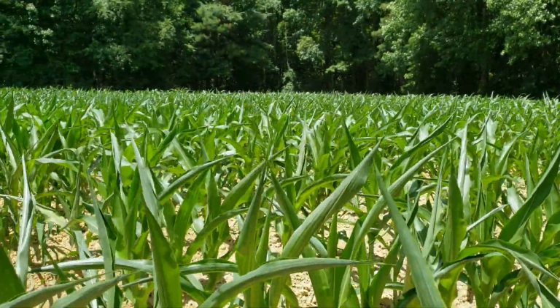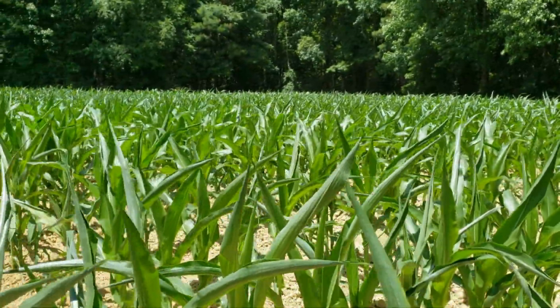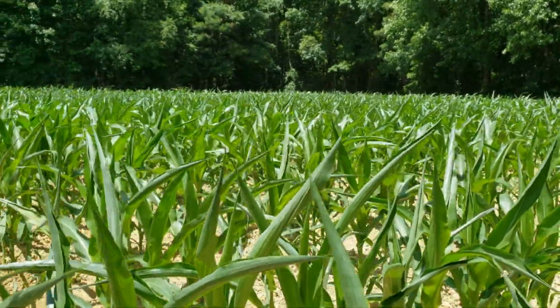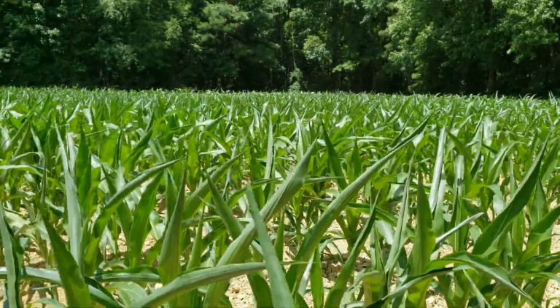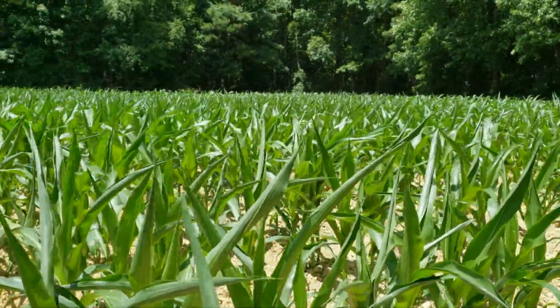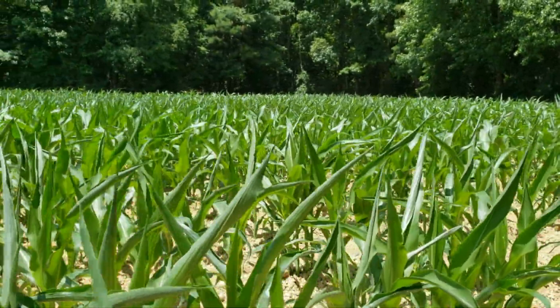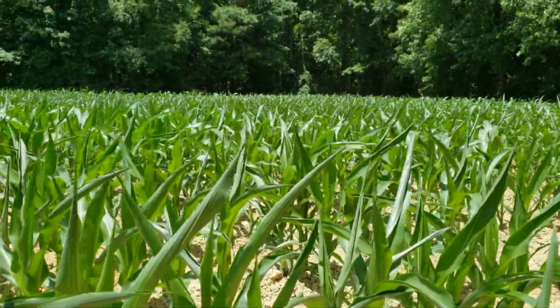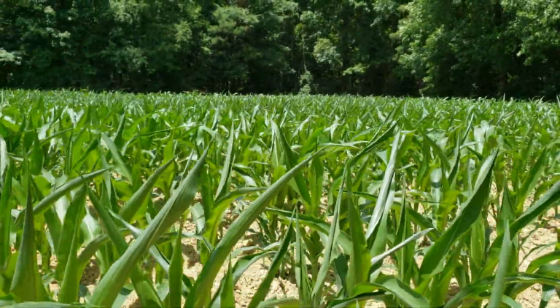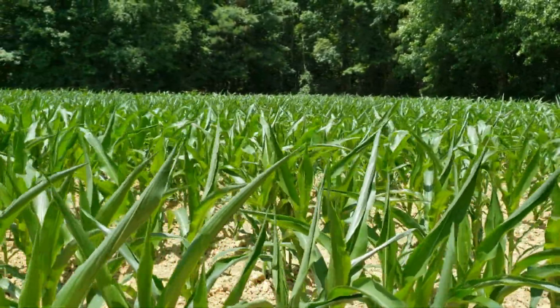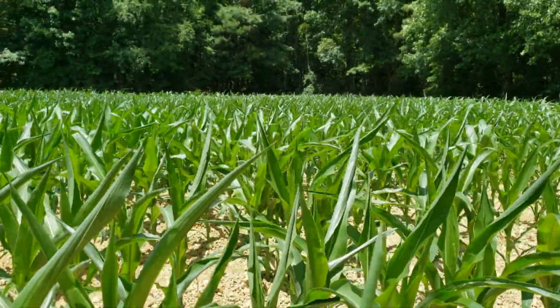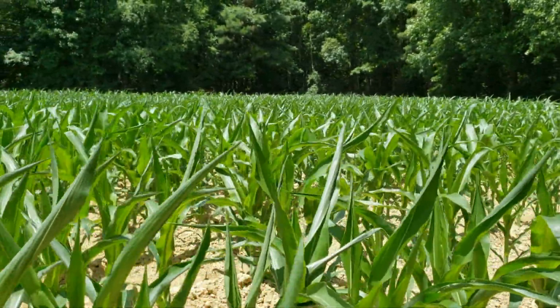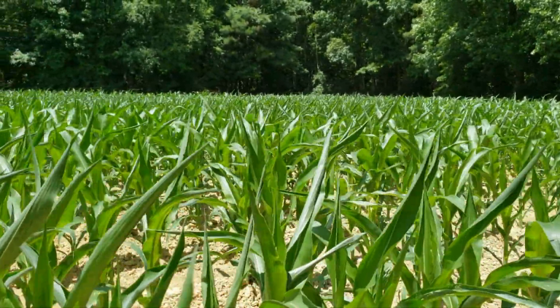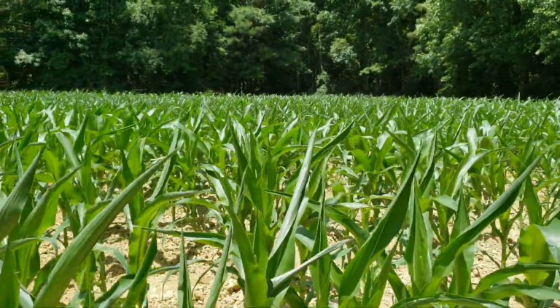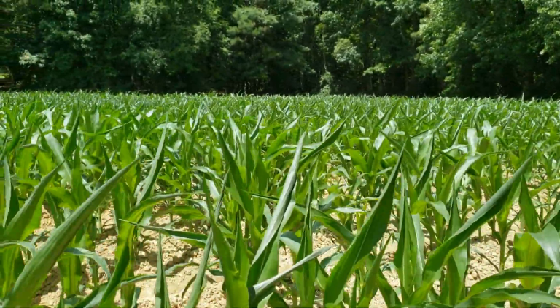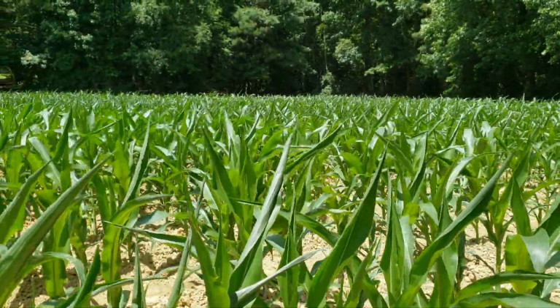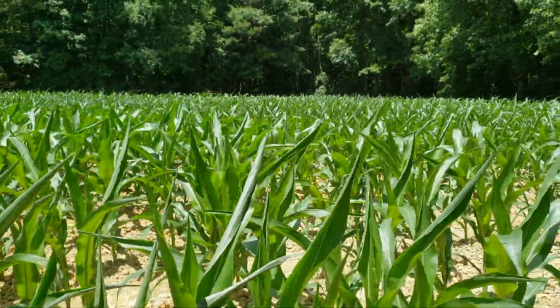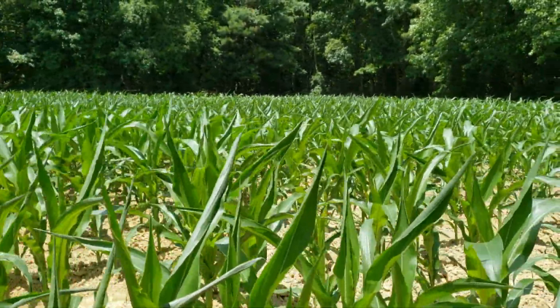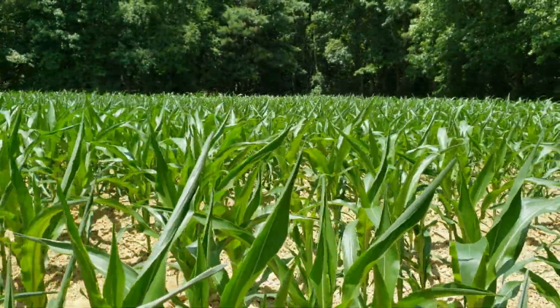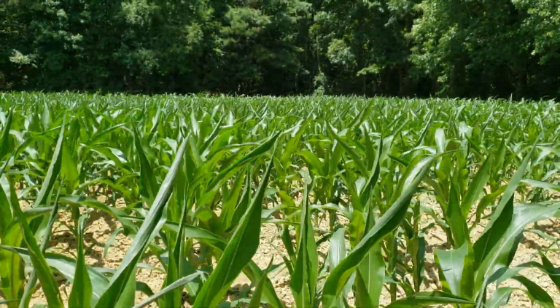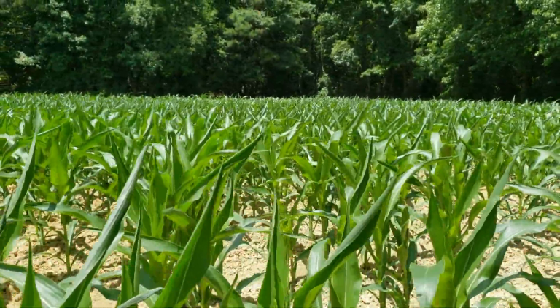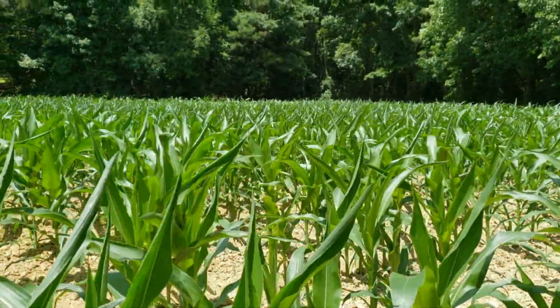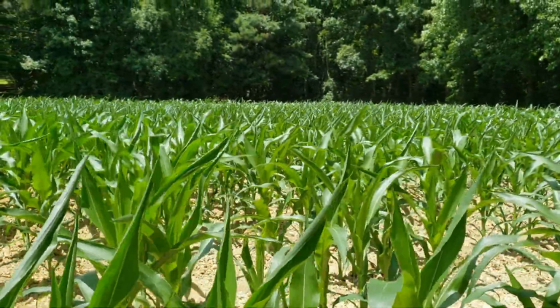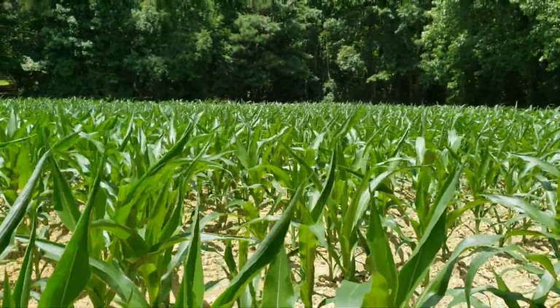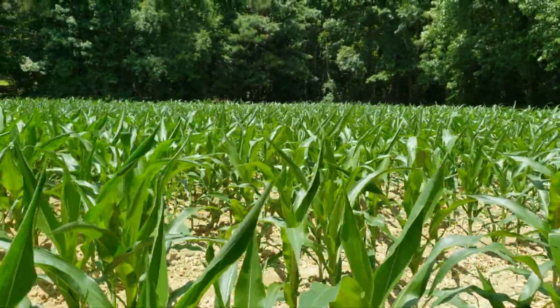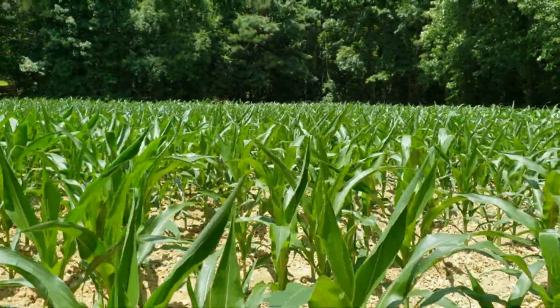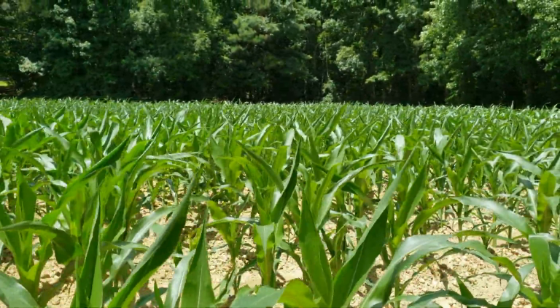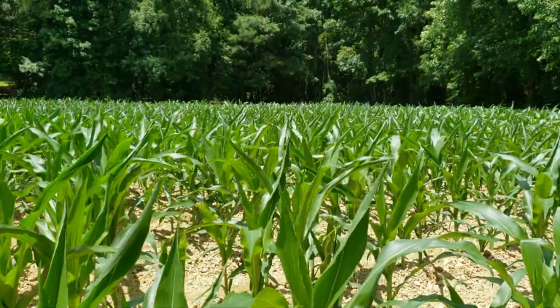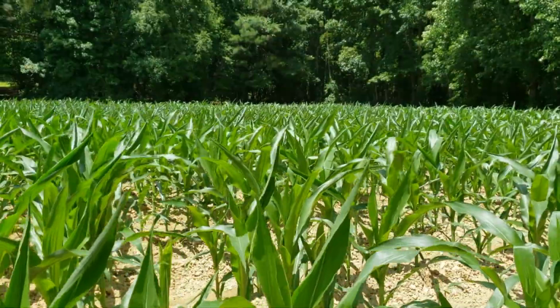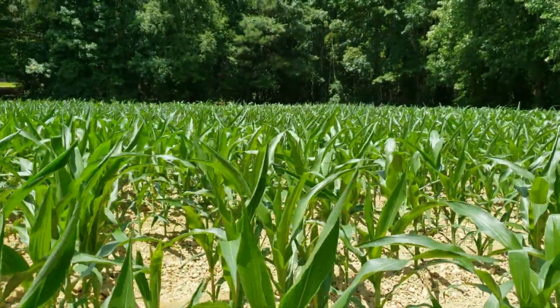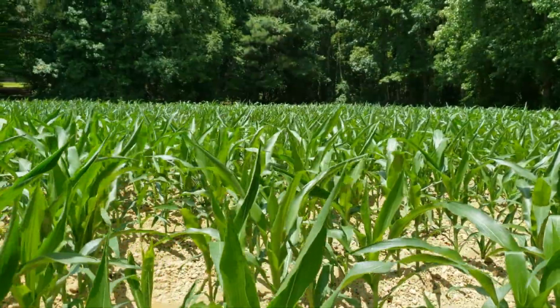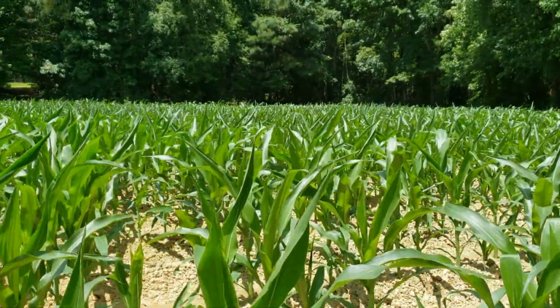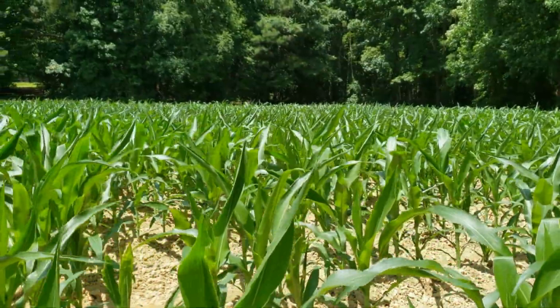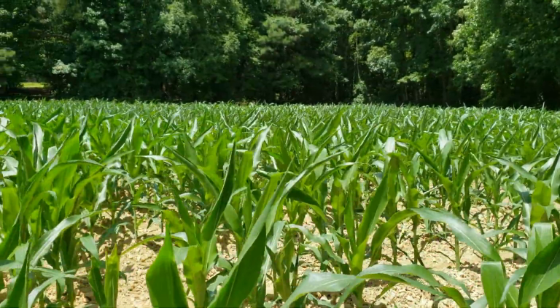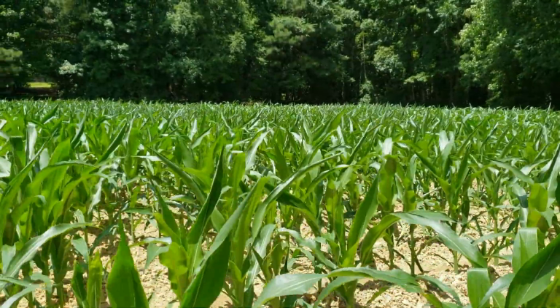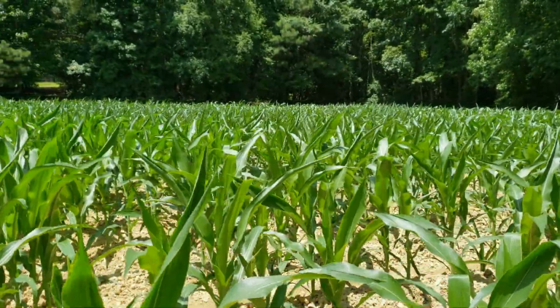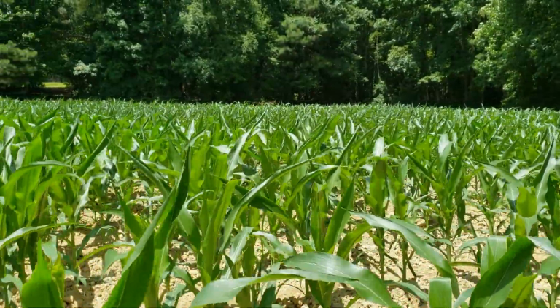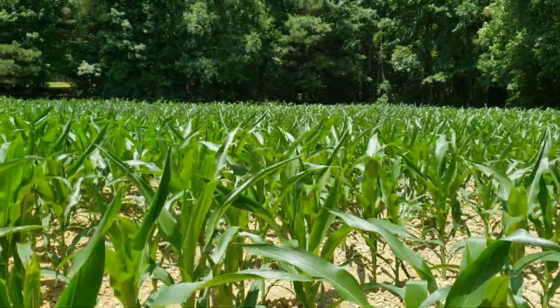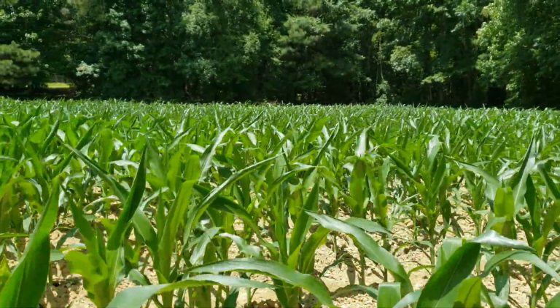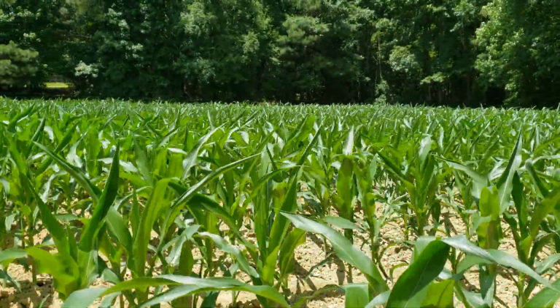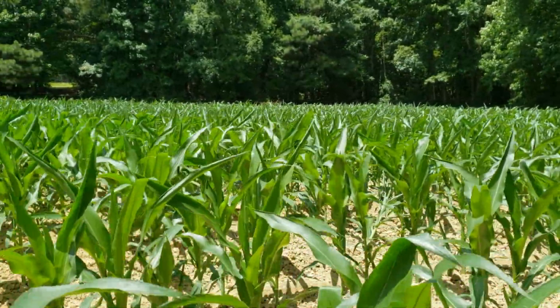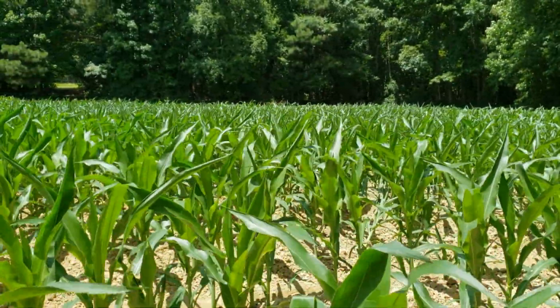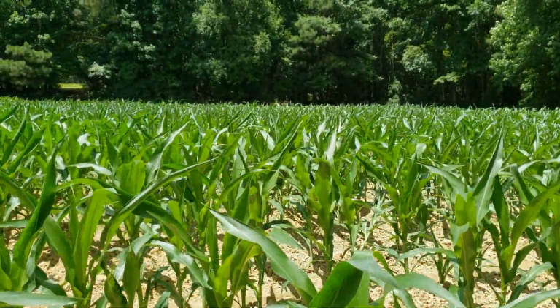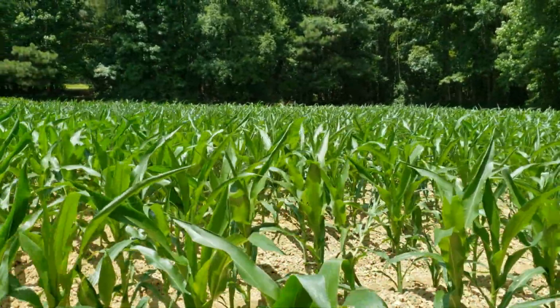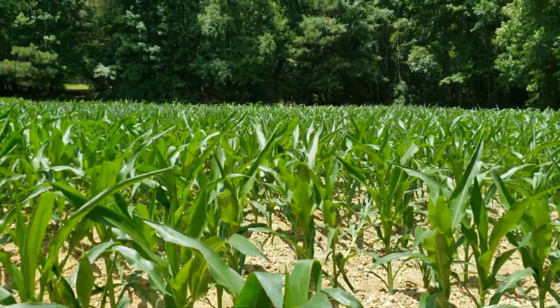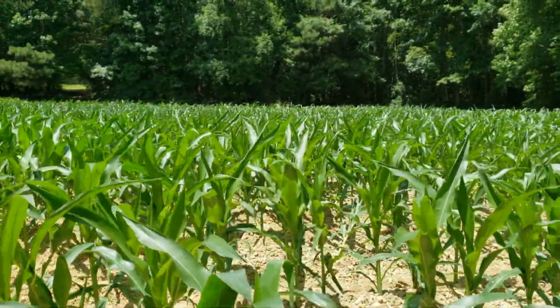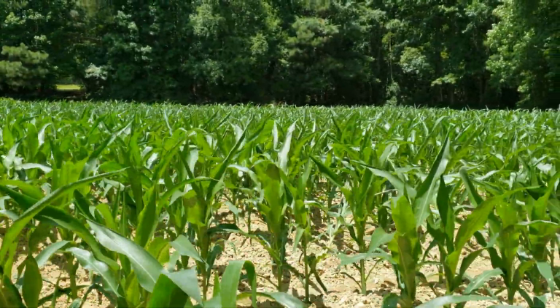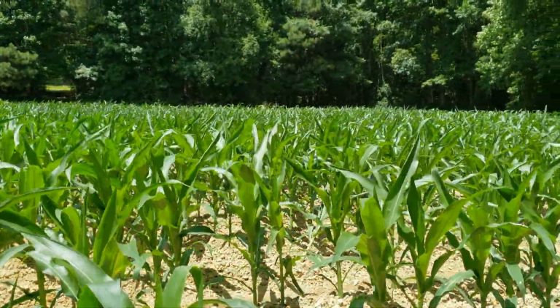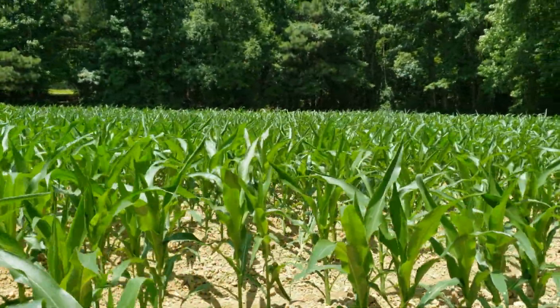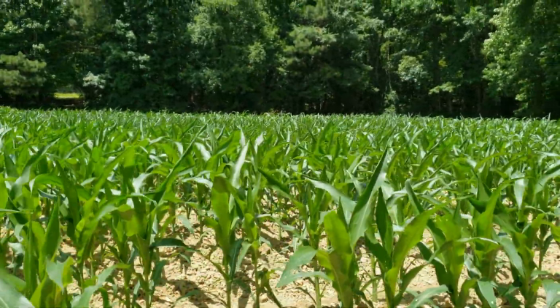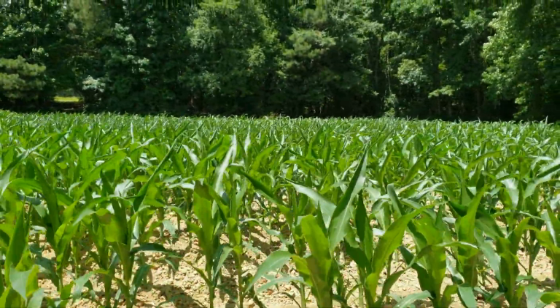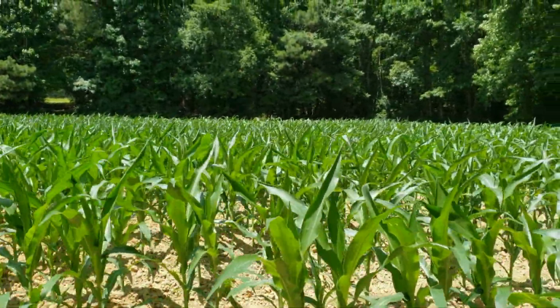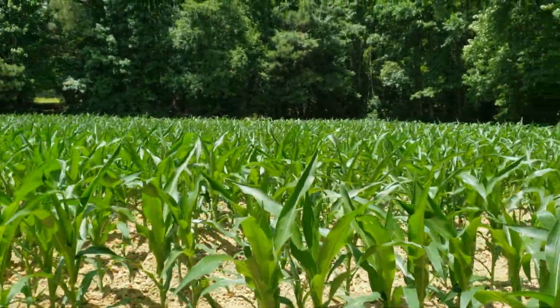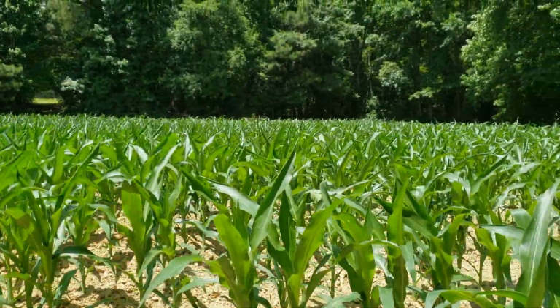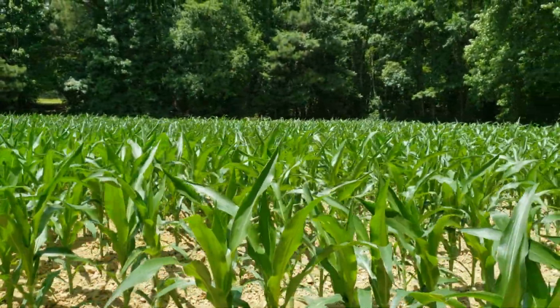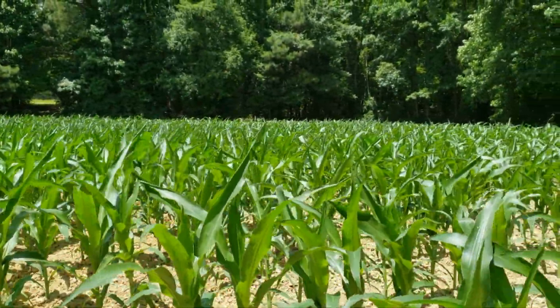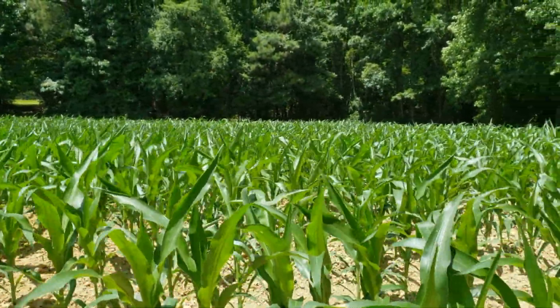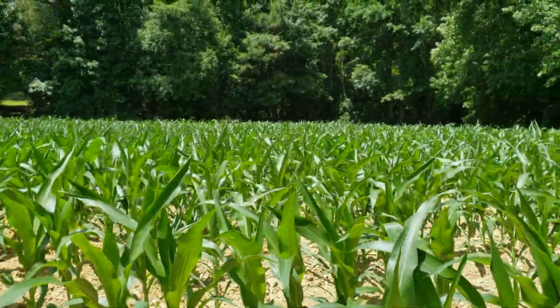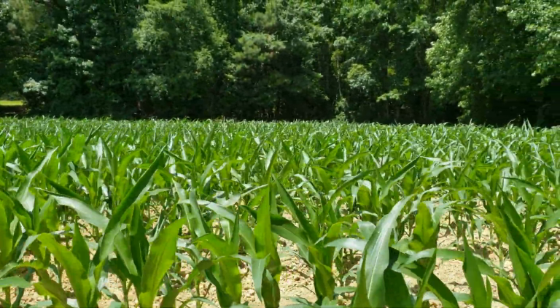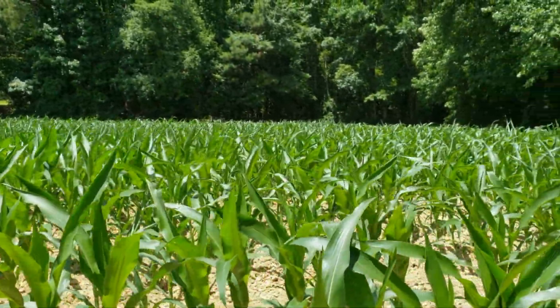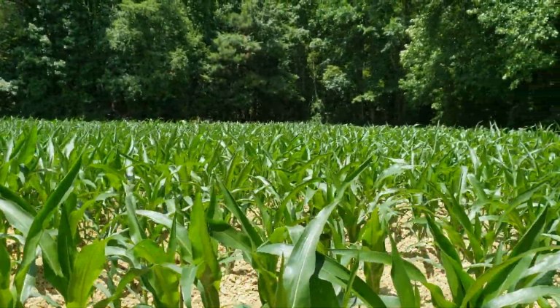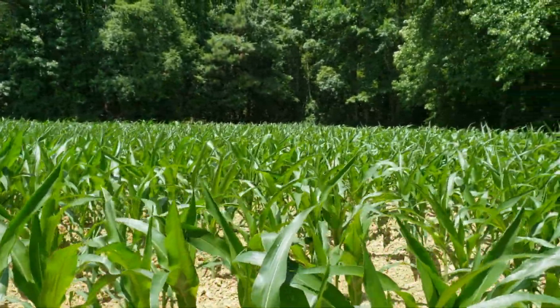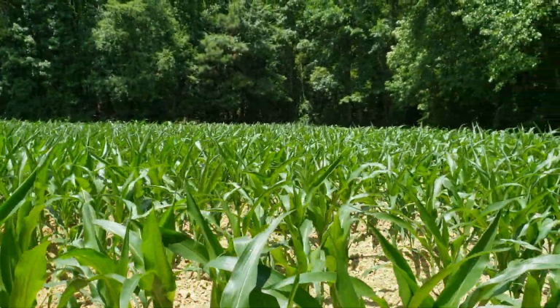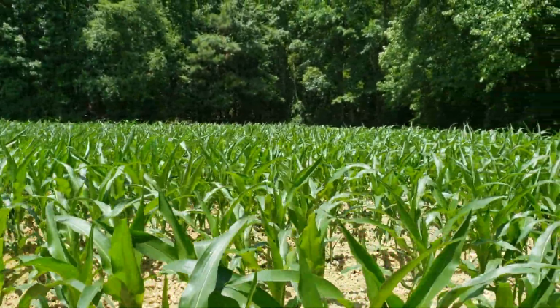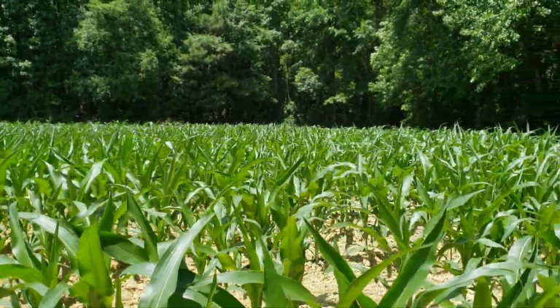I was just showing you a close-up of what I observed in that other field. Now, for real, let's go get lunch.